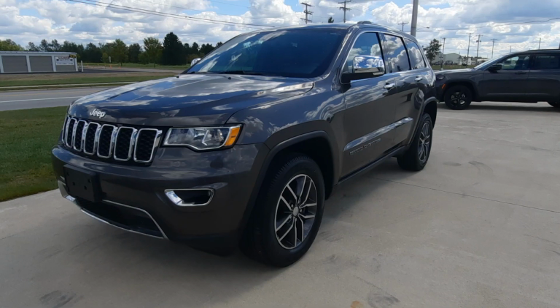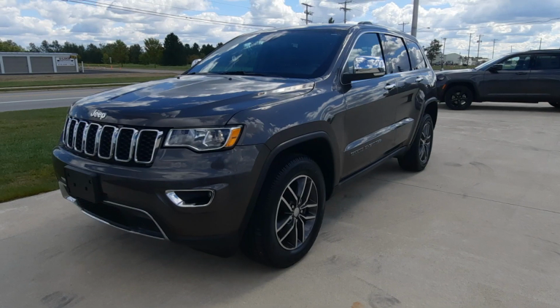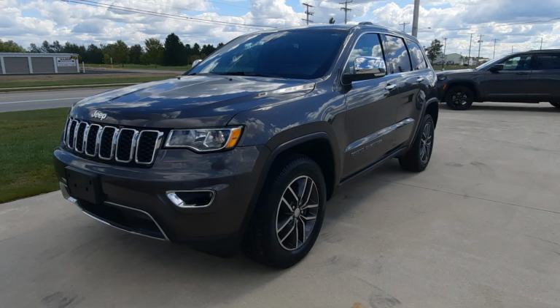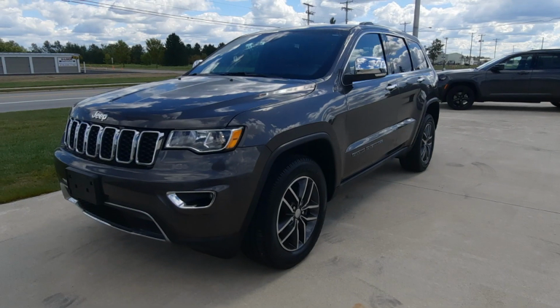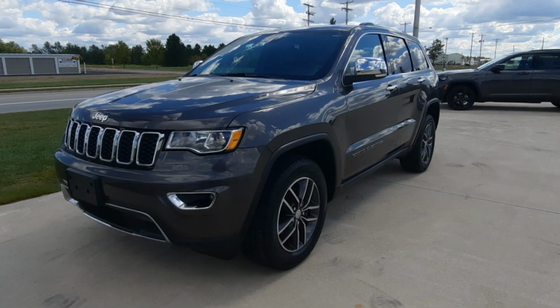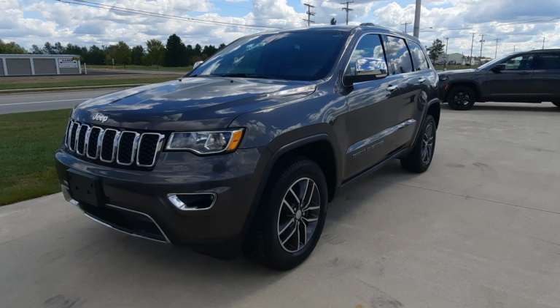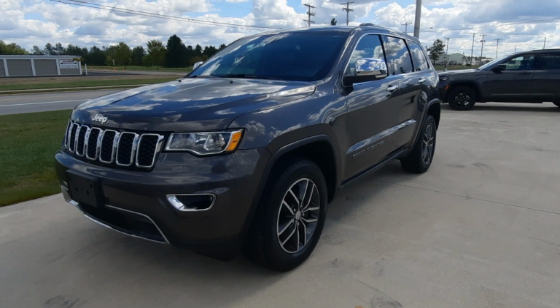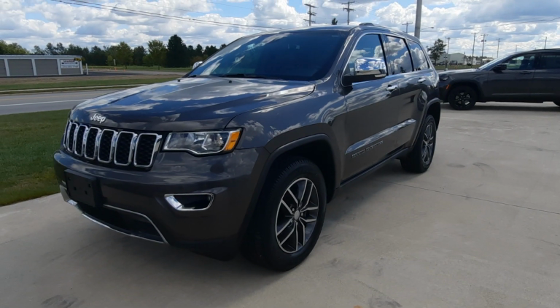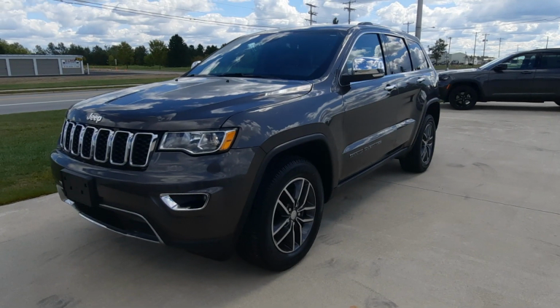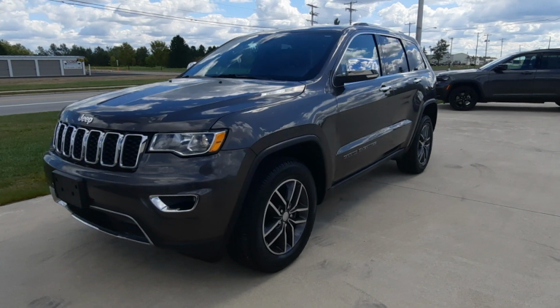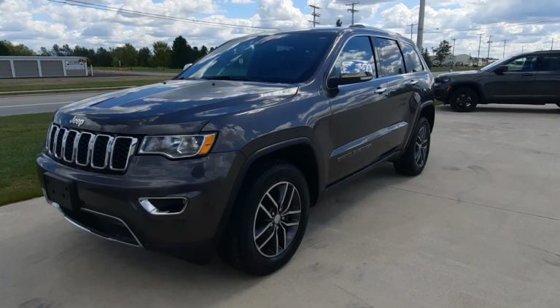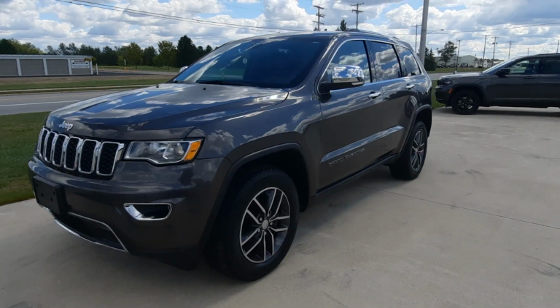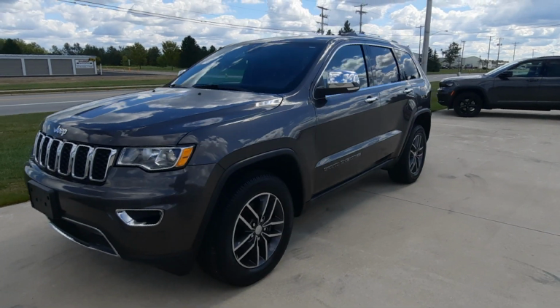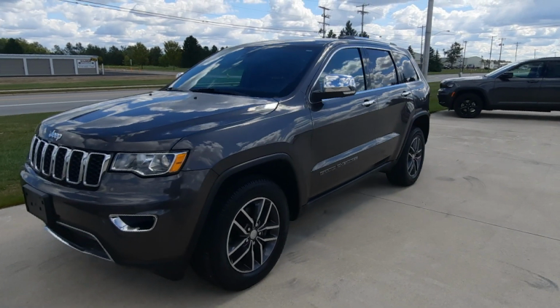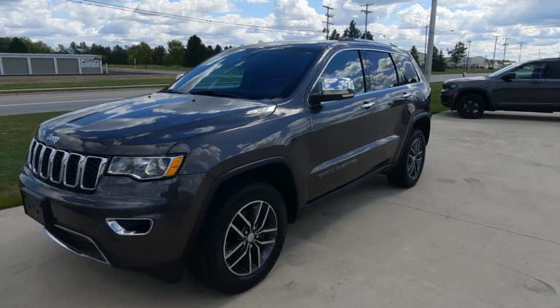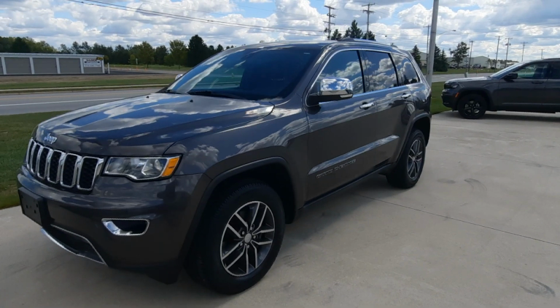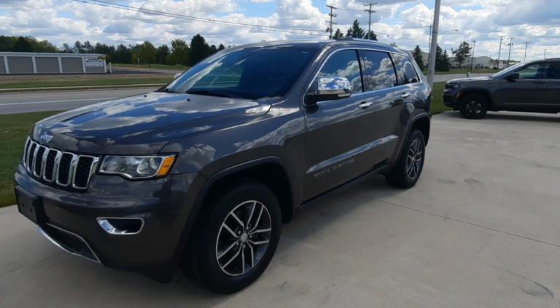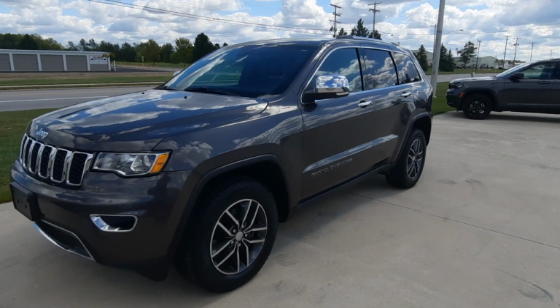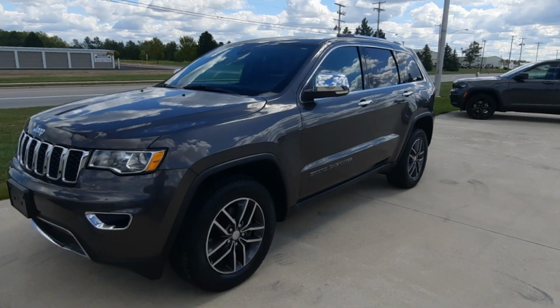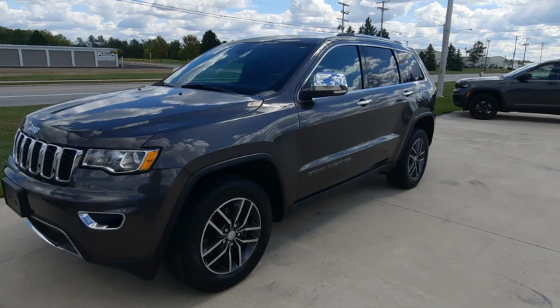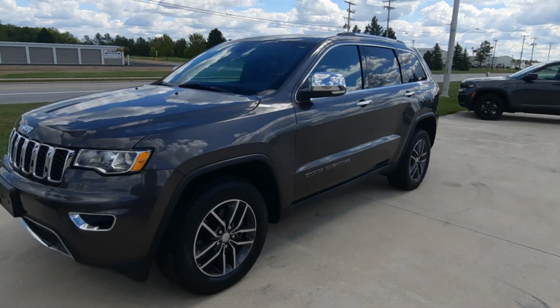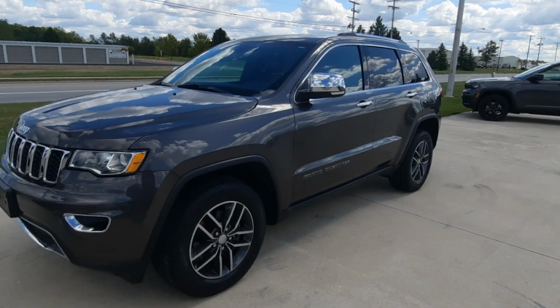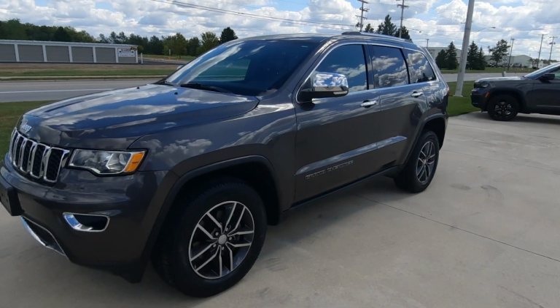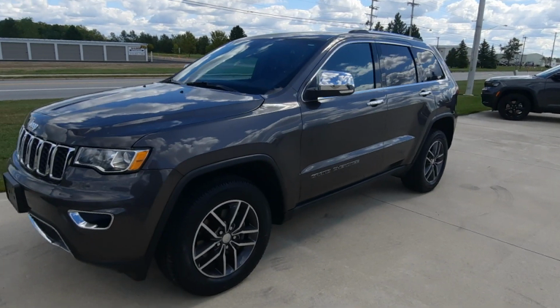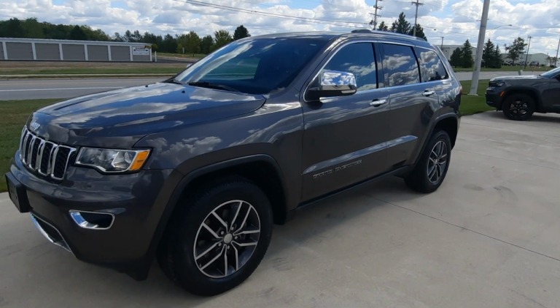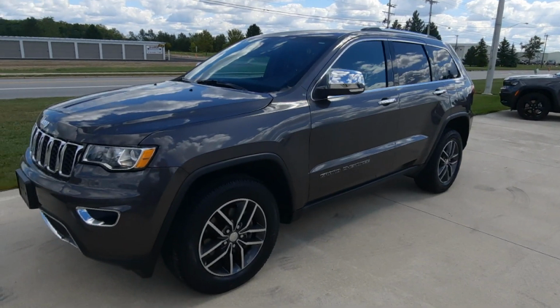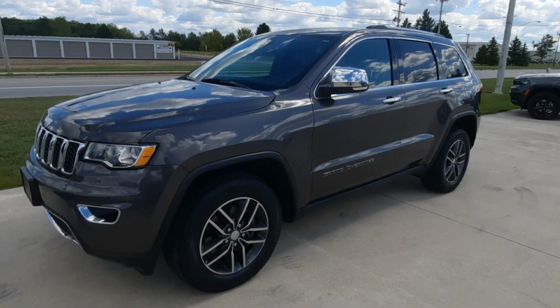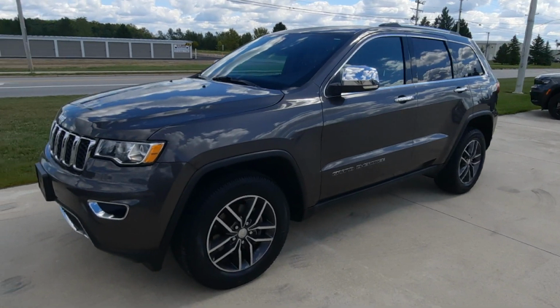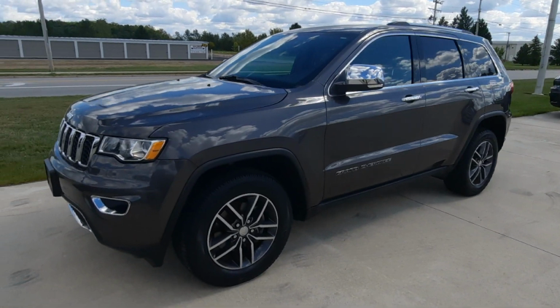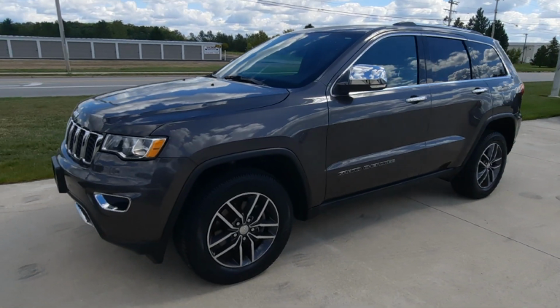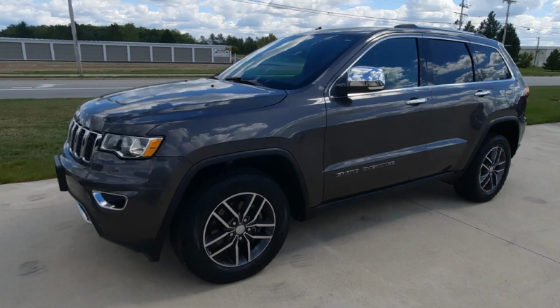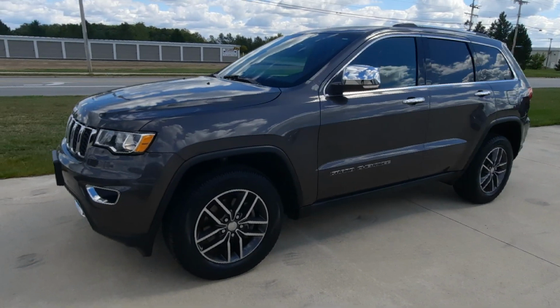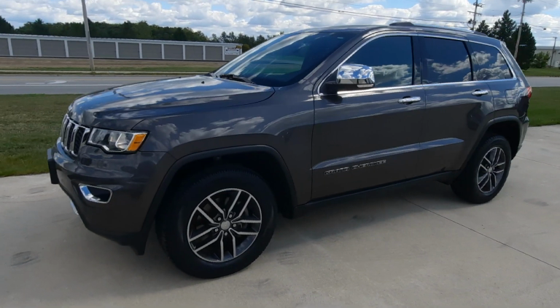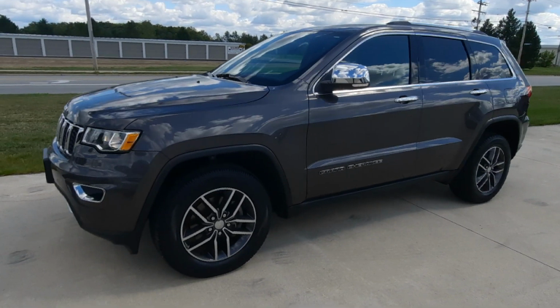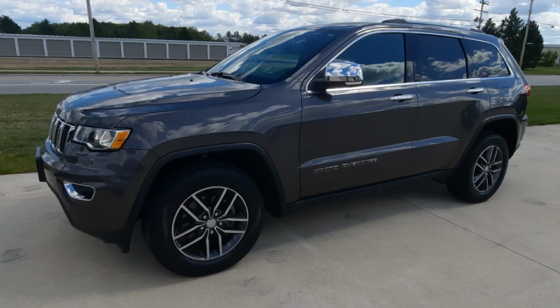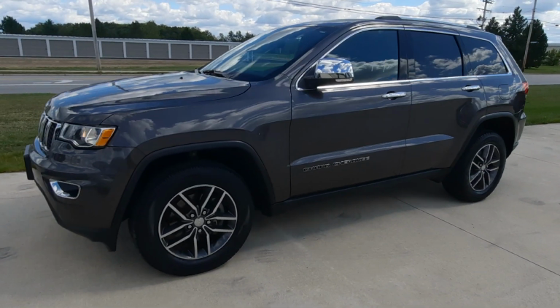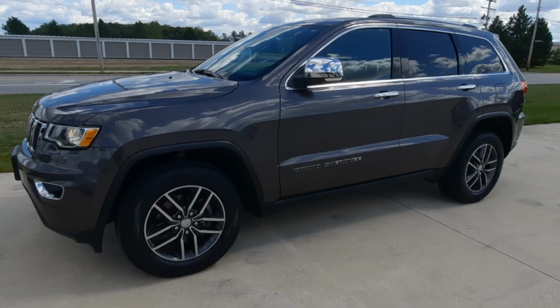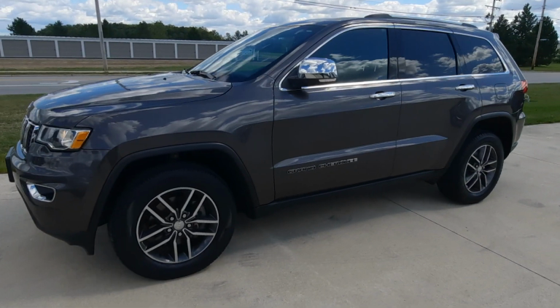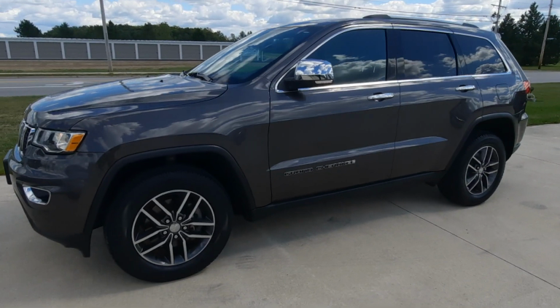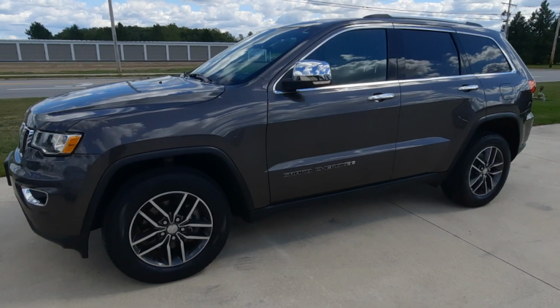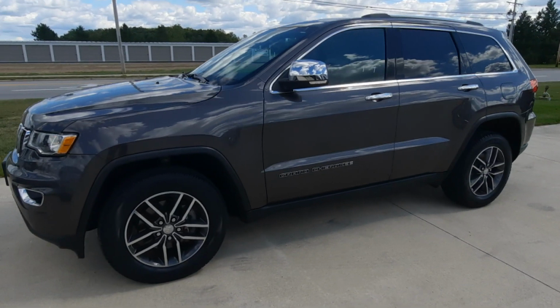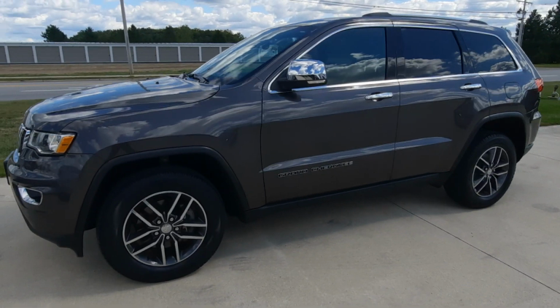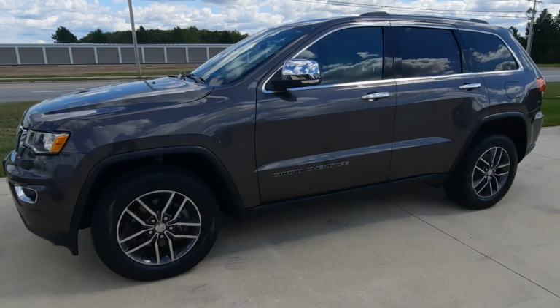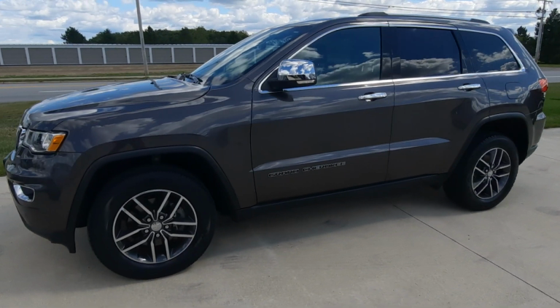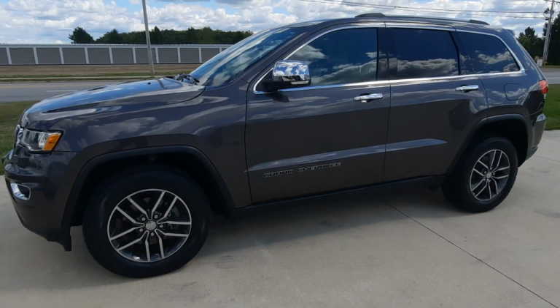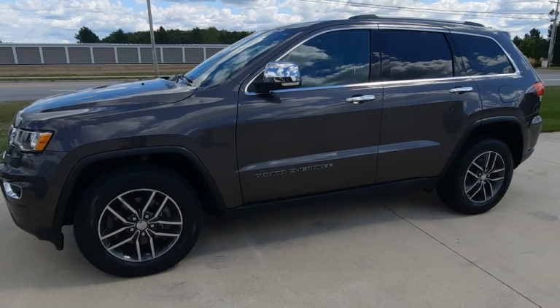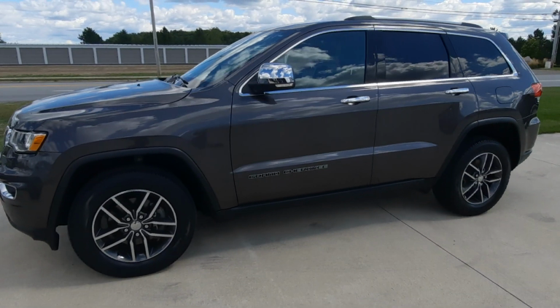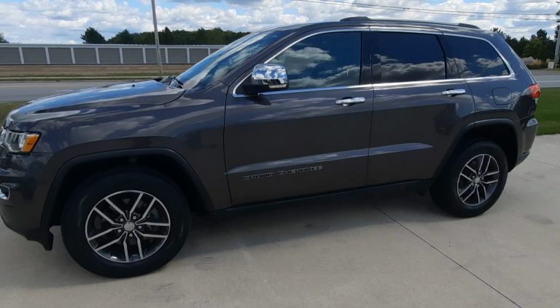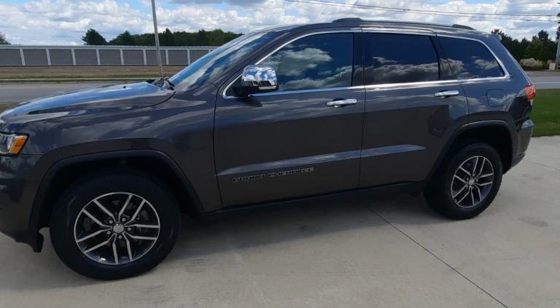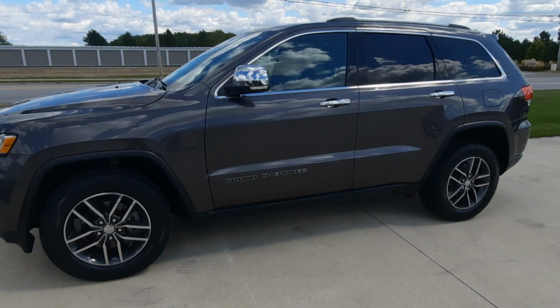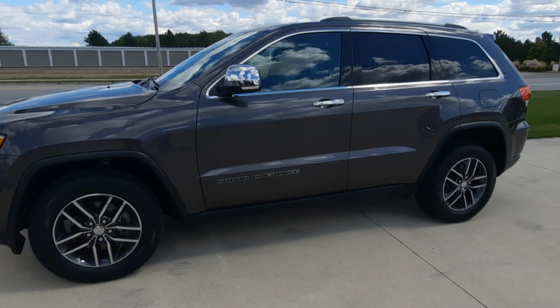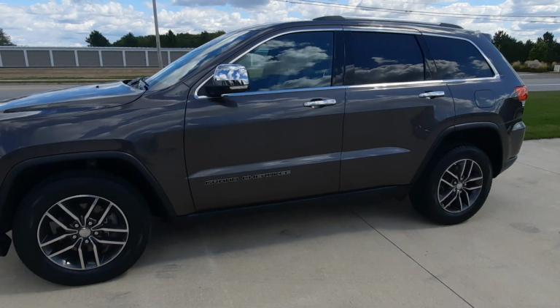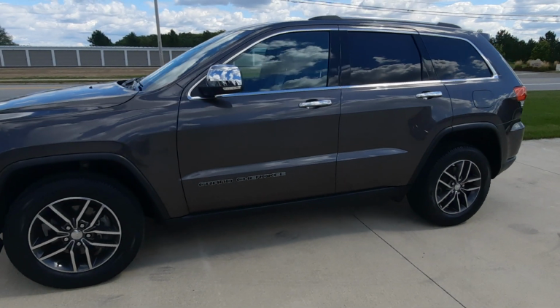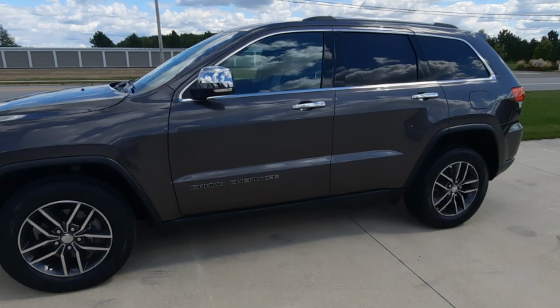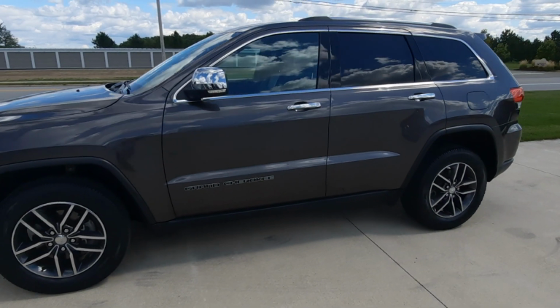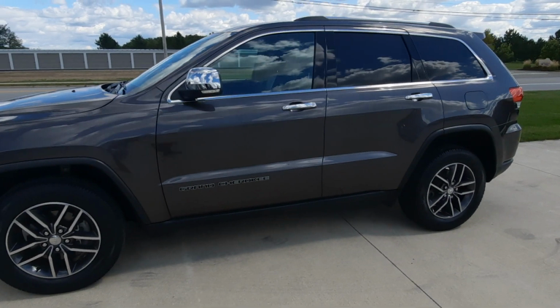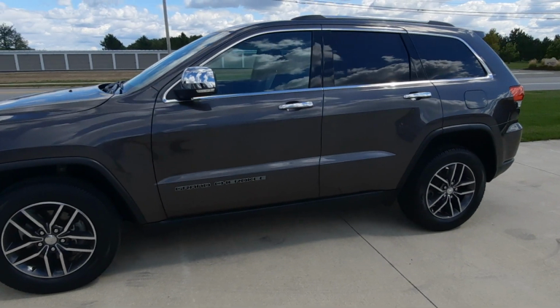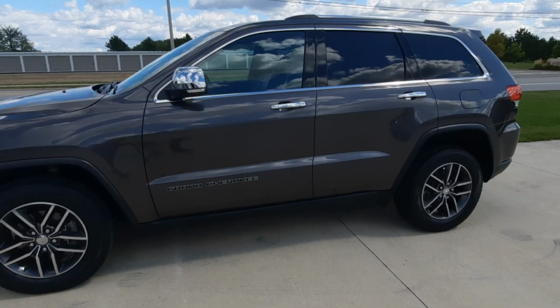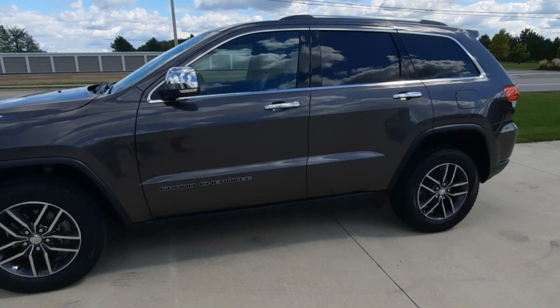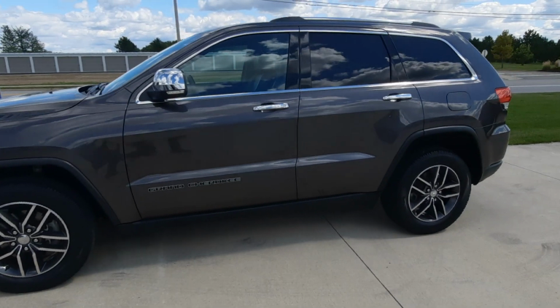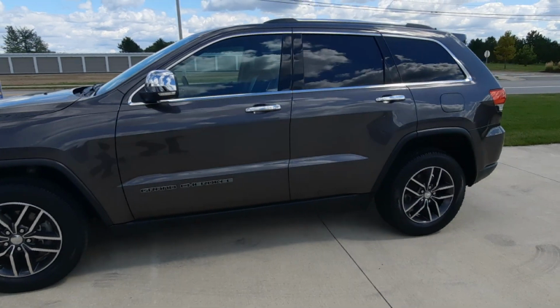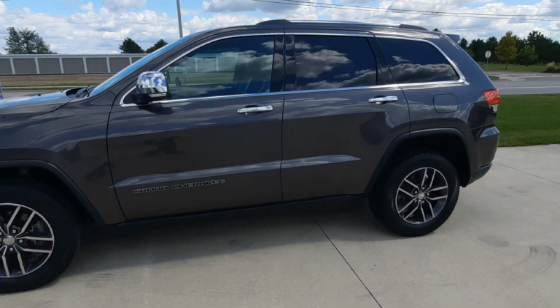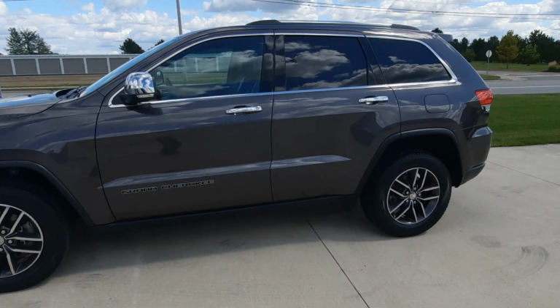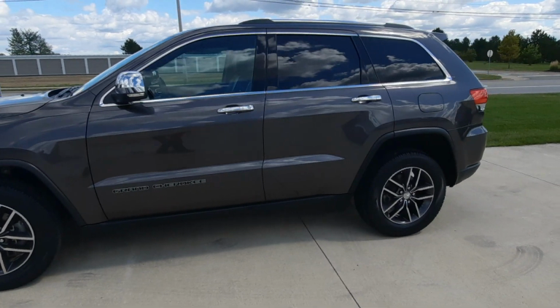Angel here at Terry Henricks Chrysler. Going to take you on a quick walk around of this 2018 Jeep Grand Cherokee Limited.